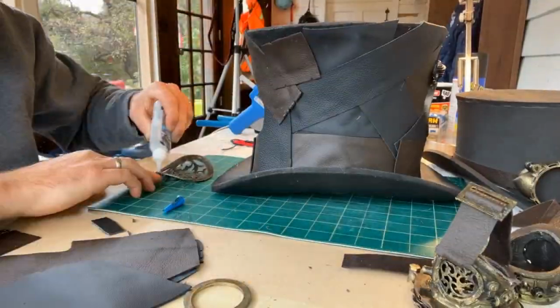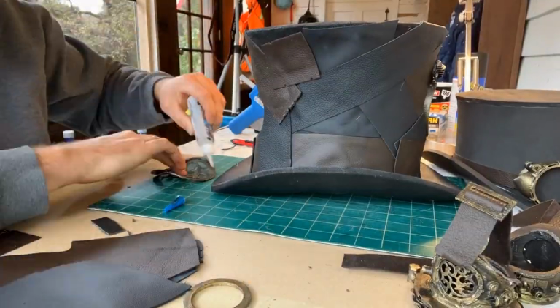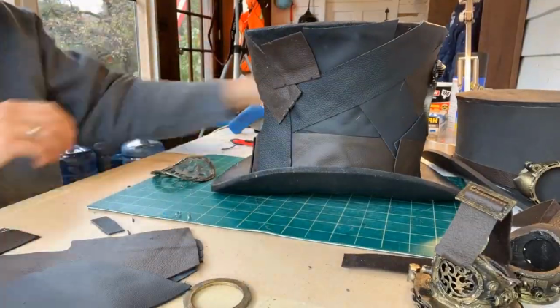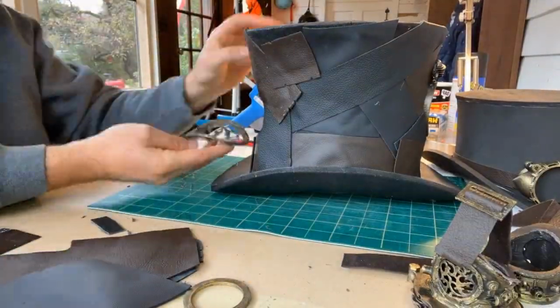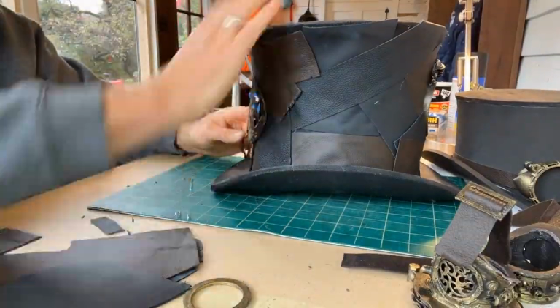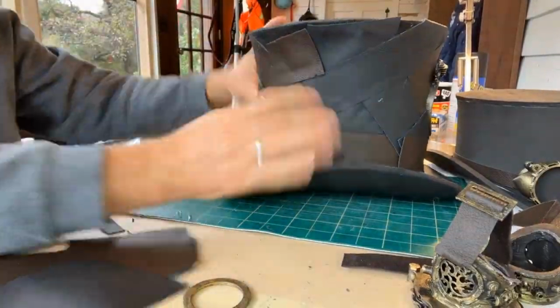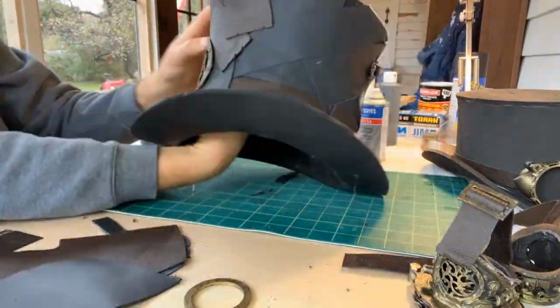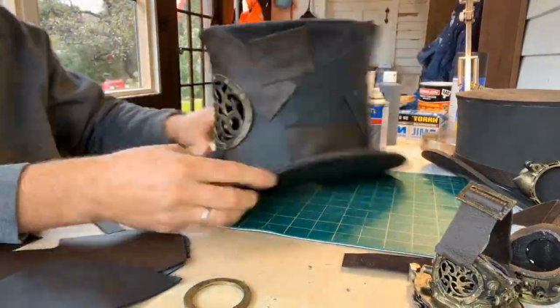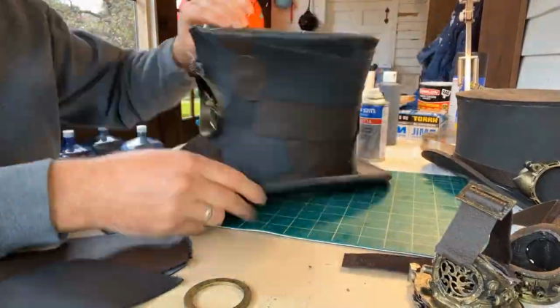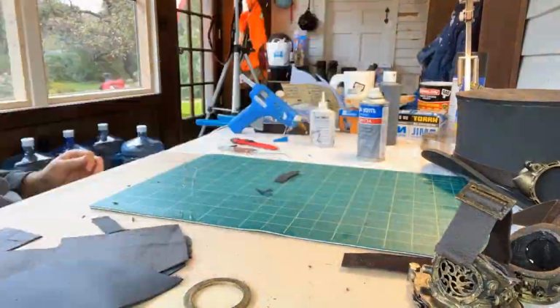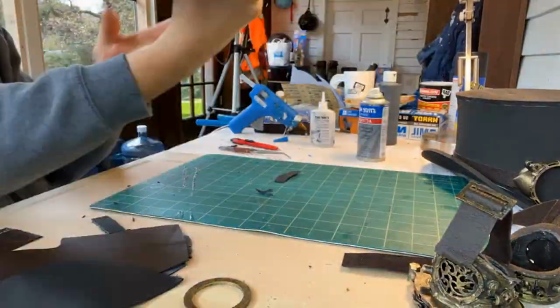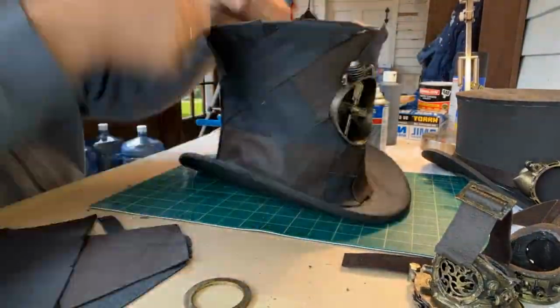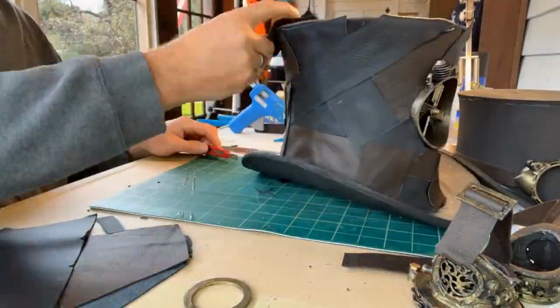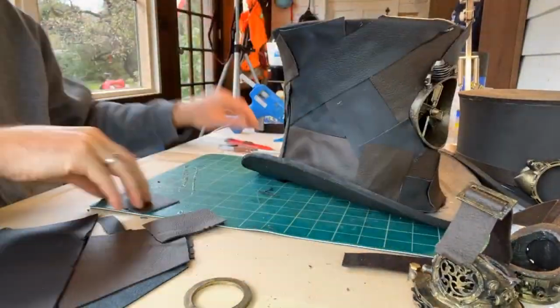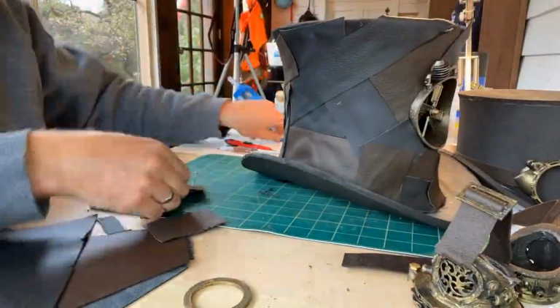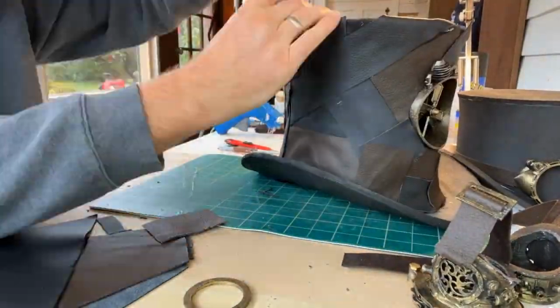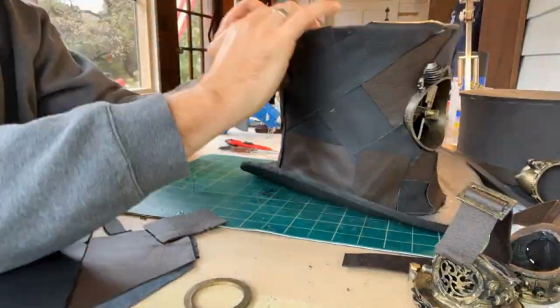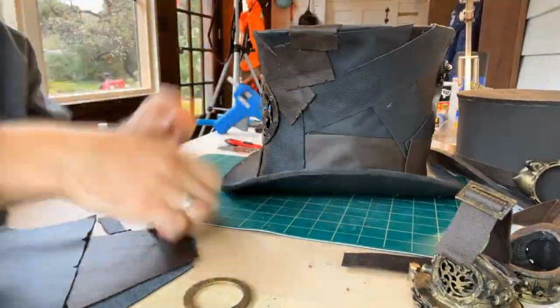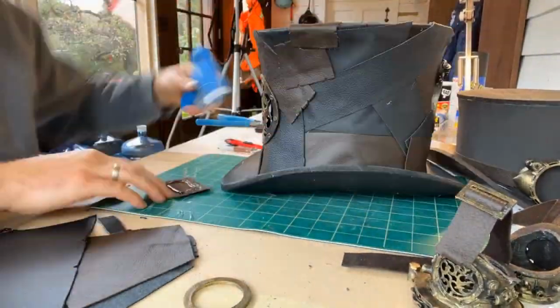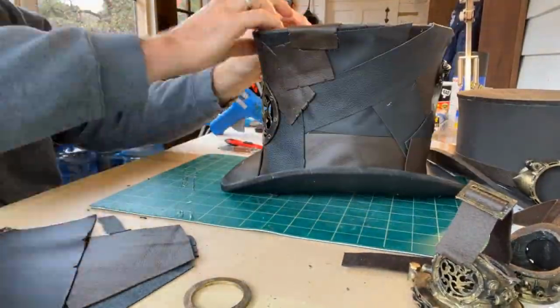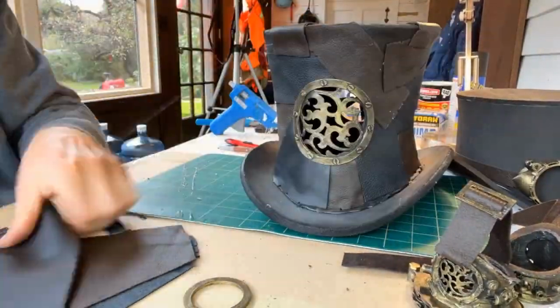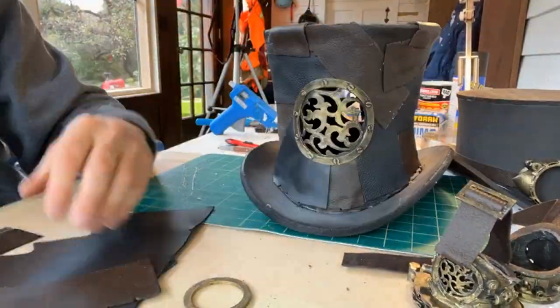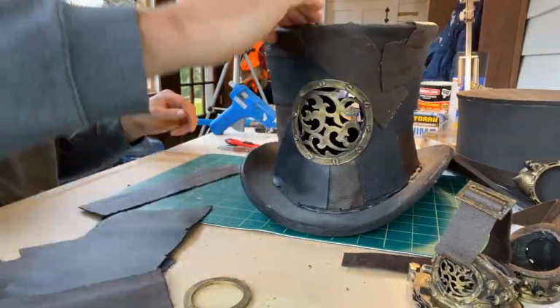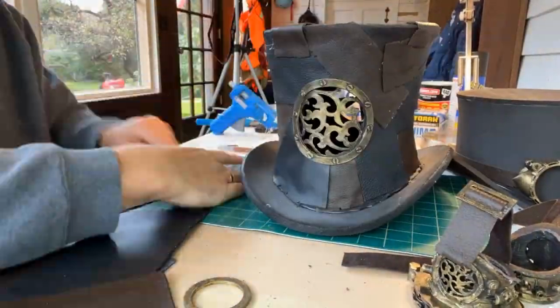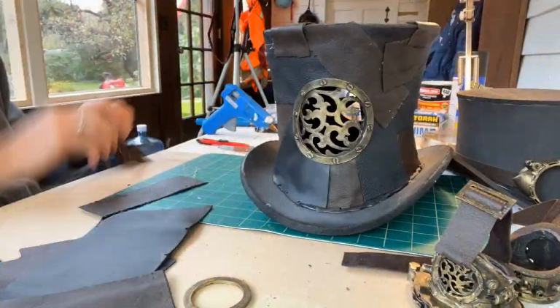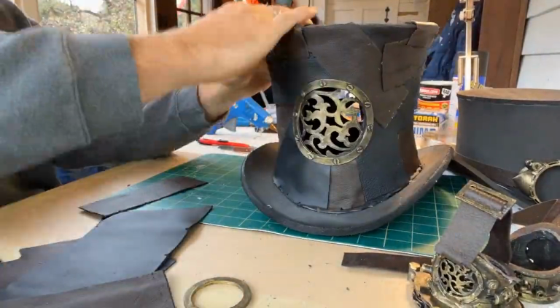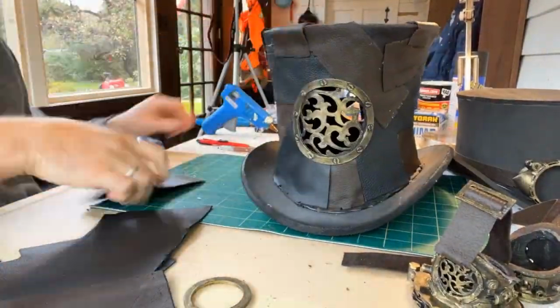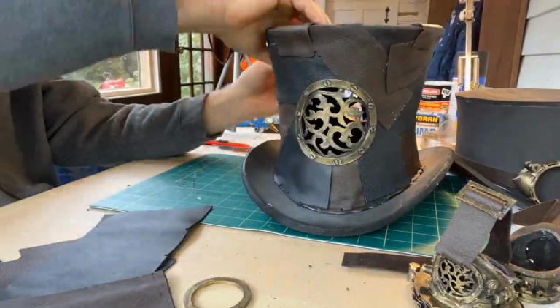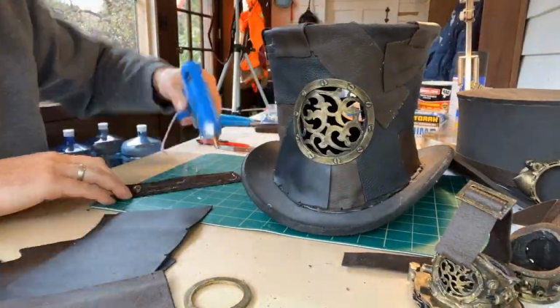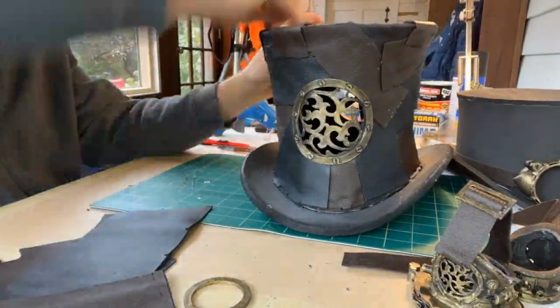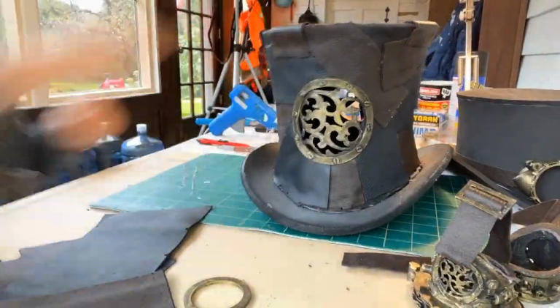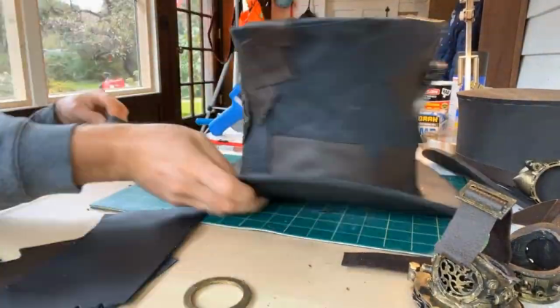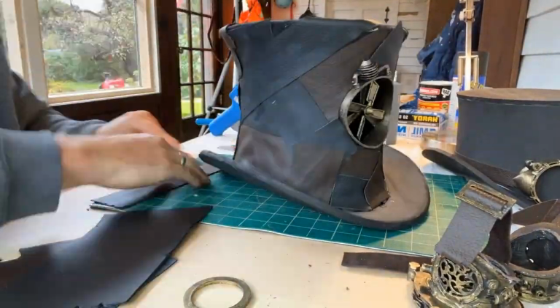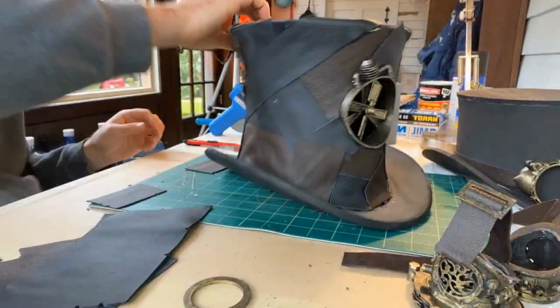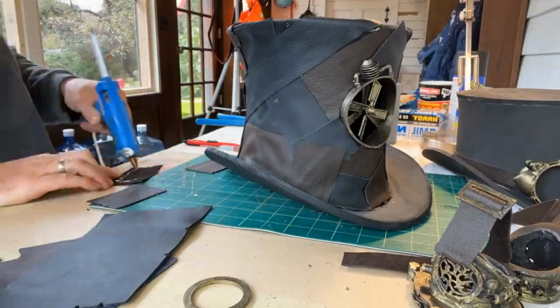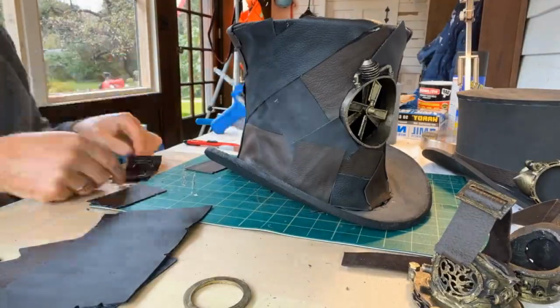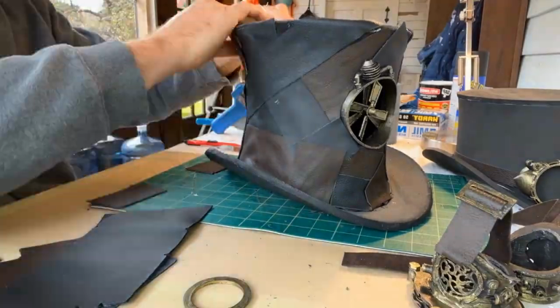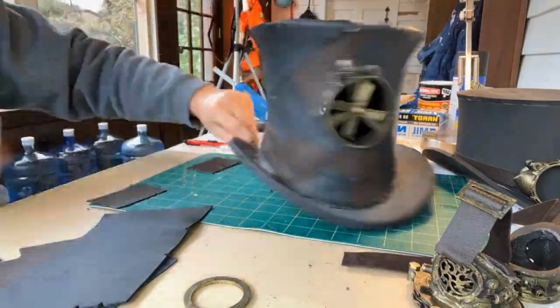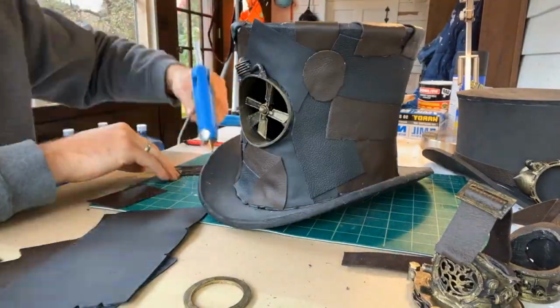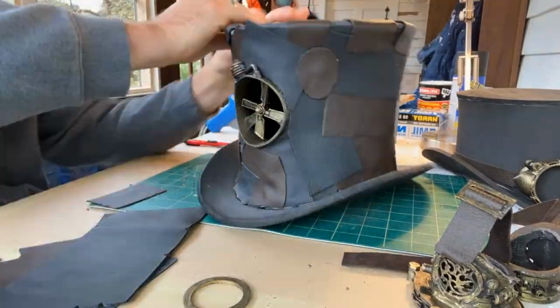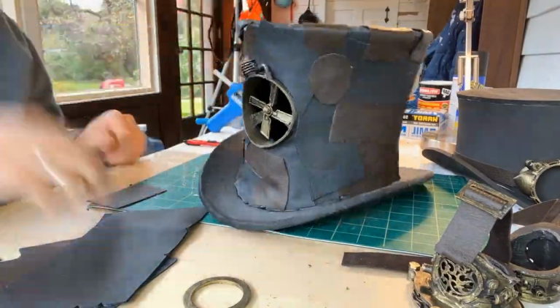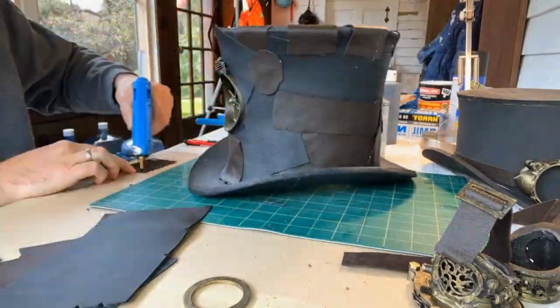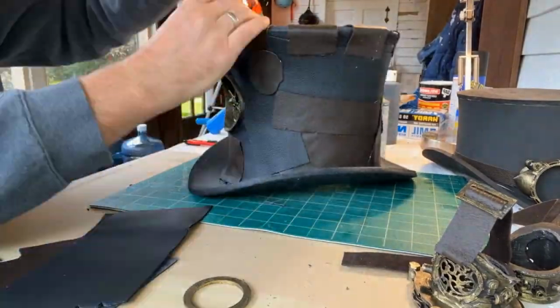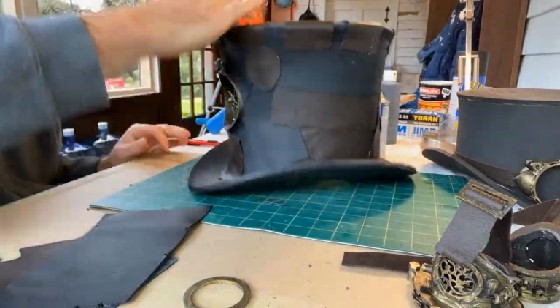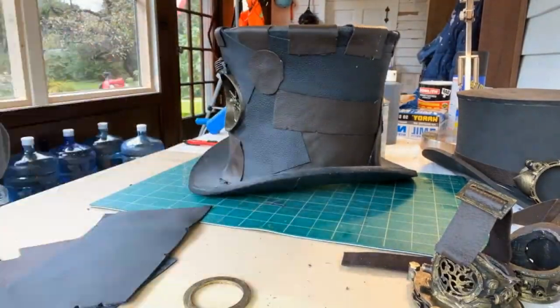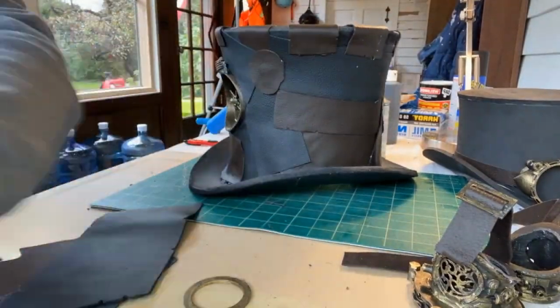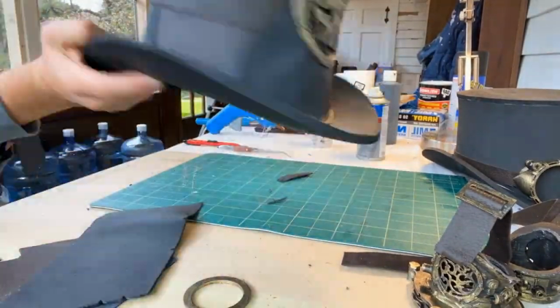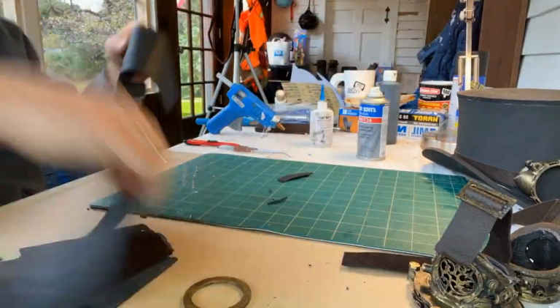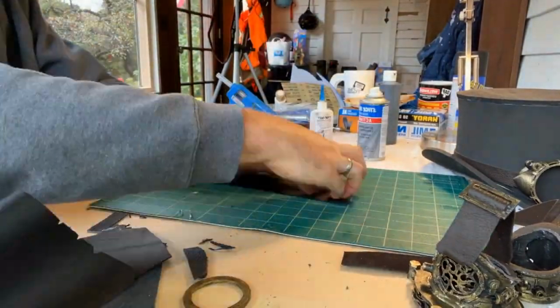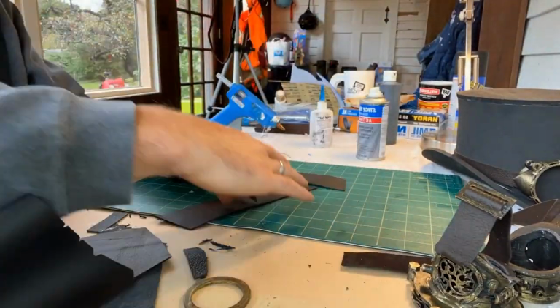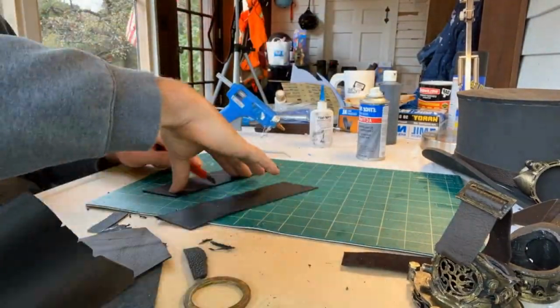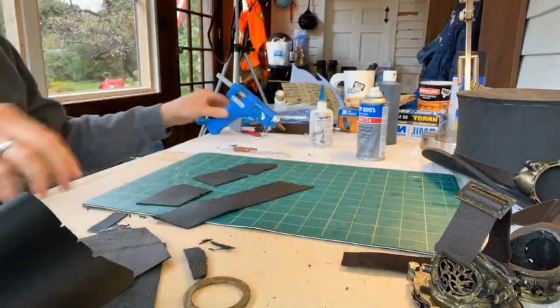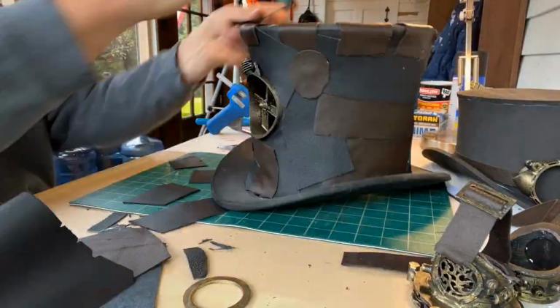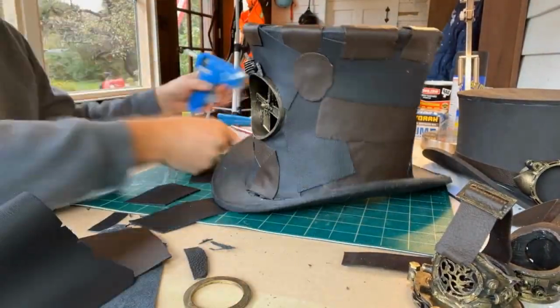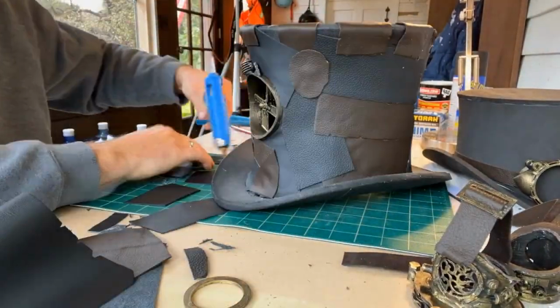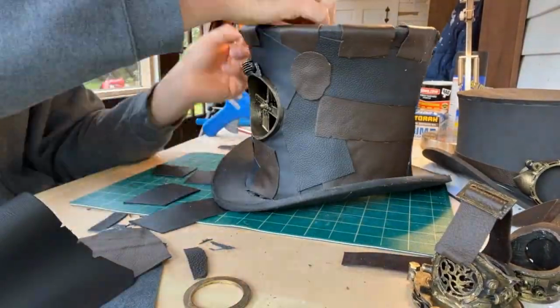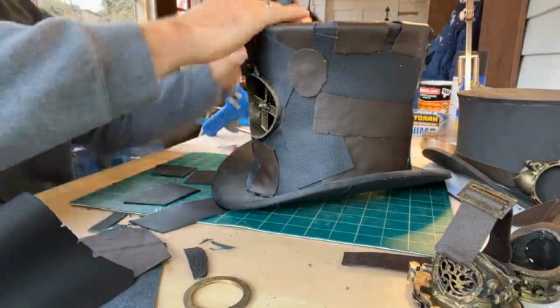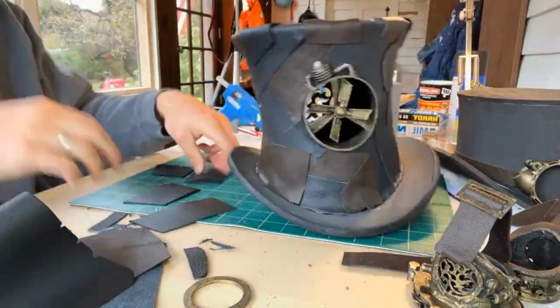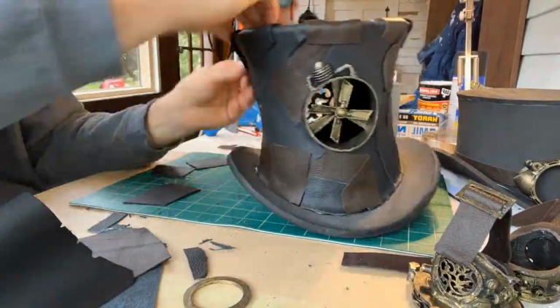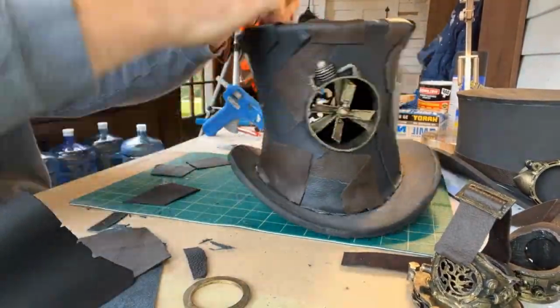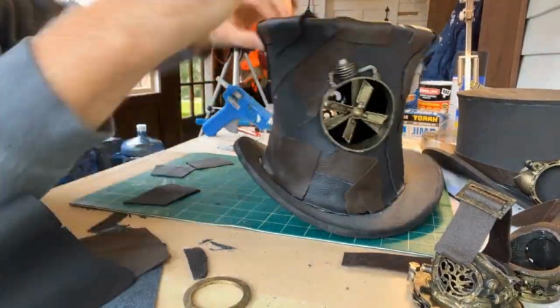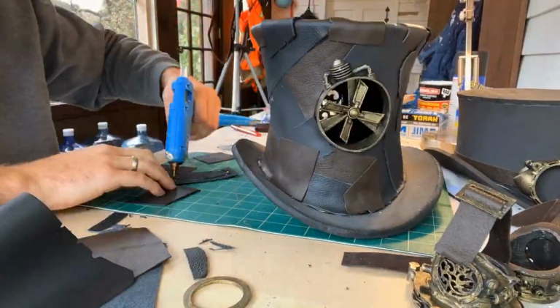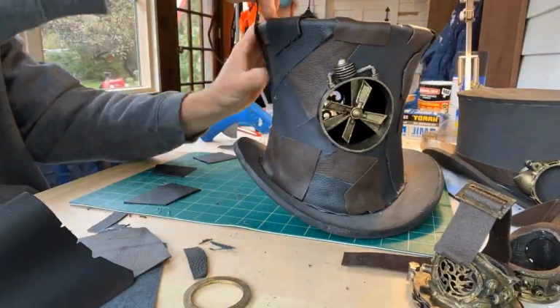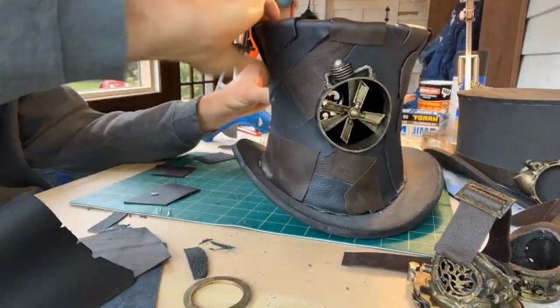Then, to get the look I was going for, I took a bunch of leather scraps and glued them all over the surface of the hat. I think it looks pretty cool.